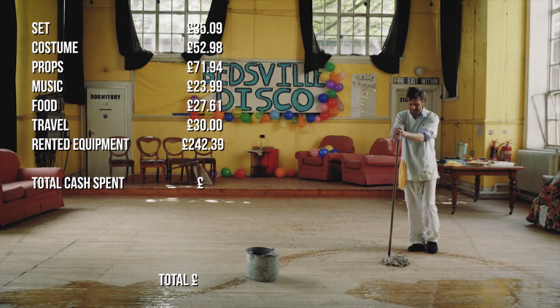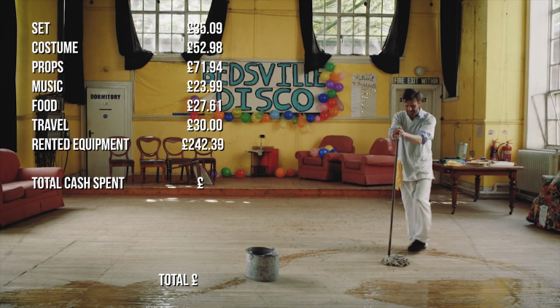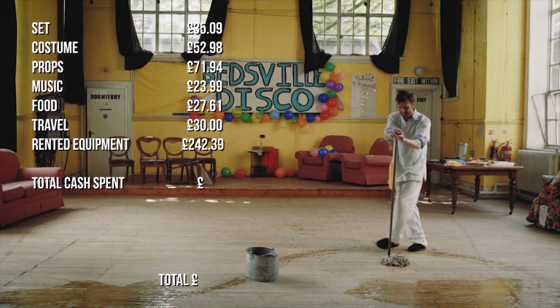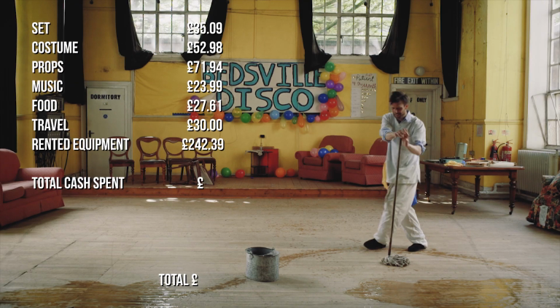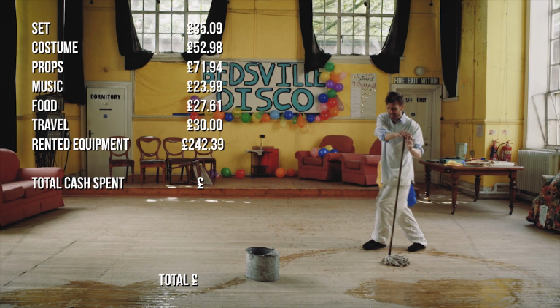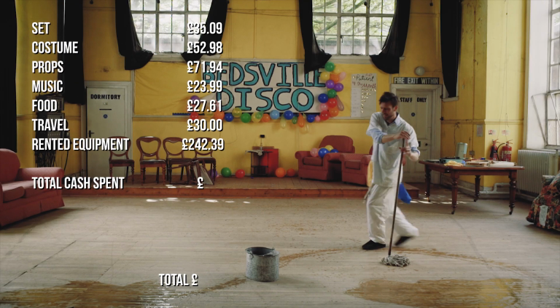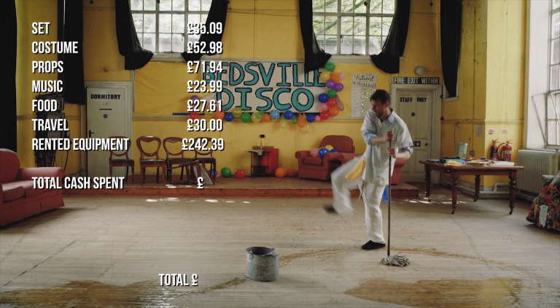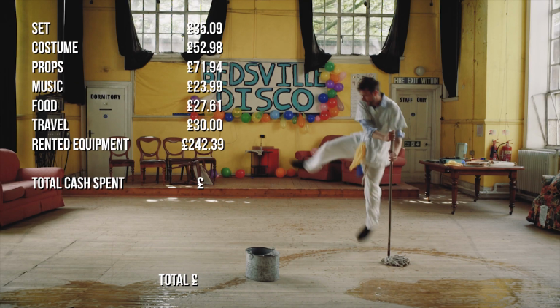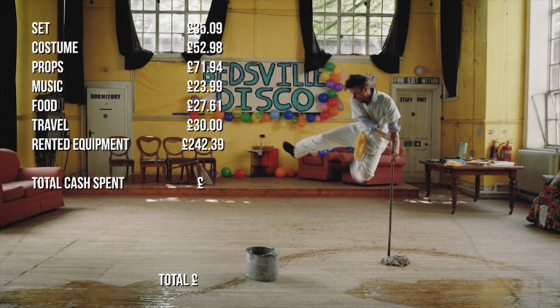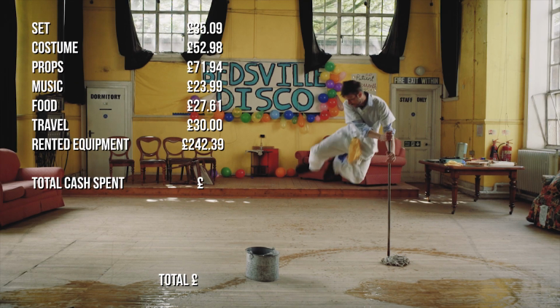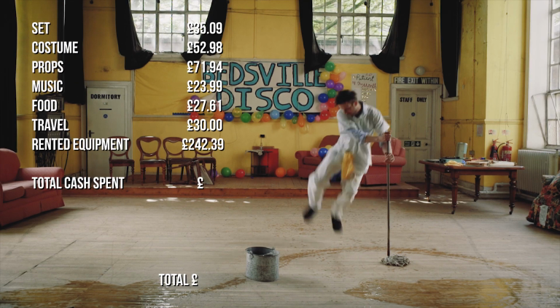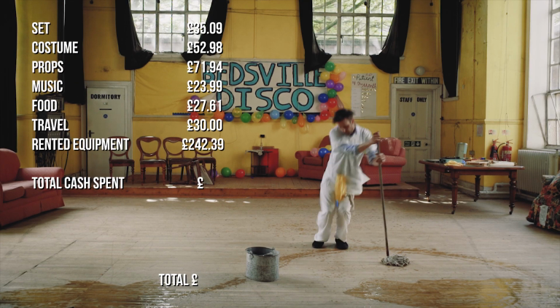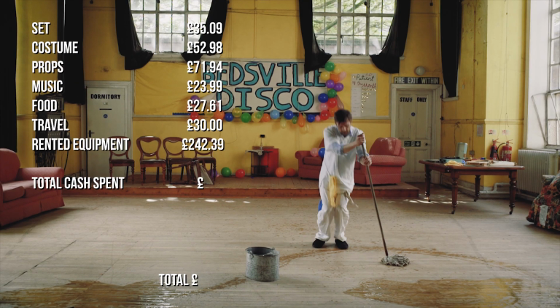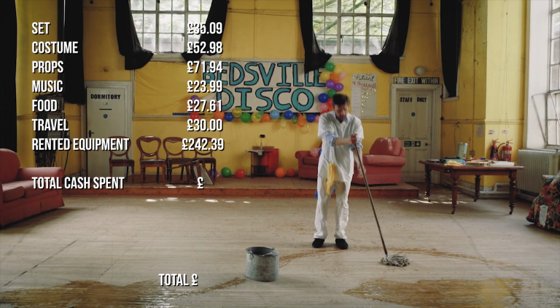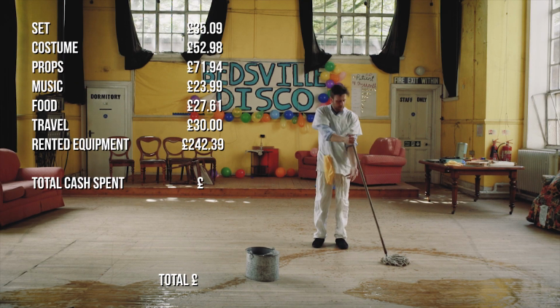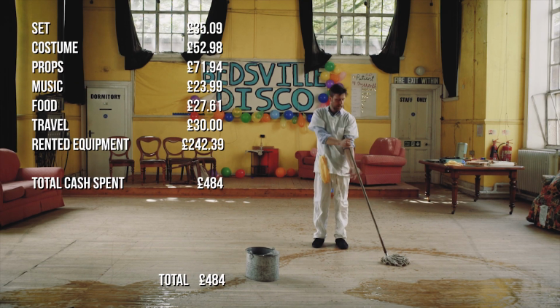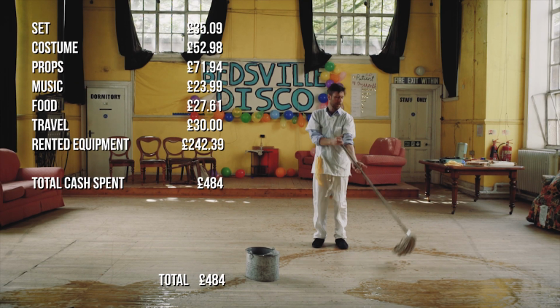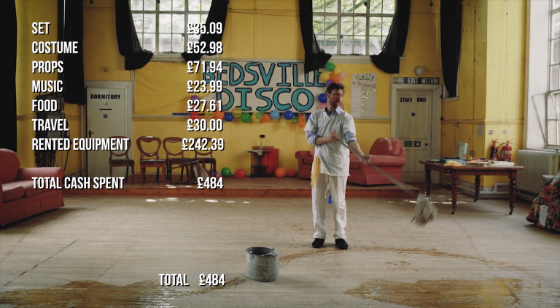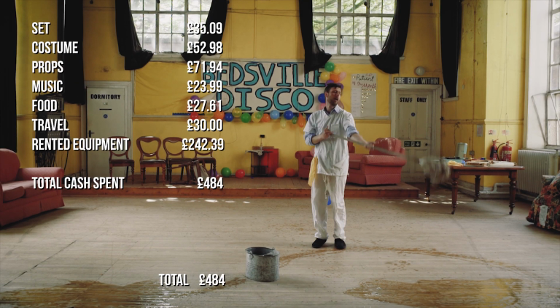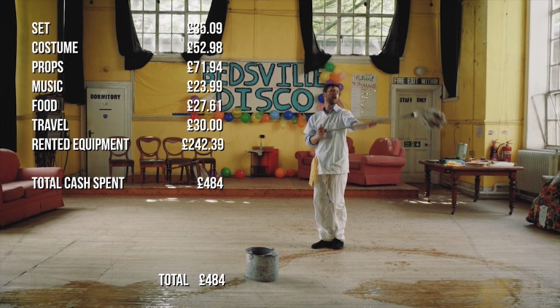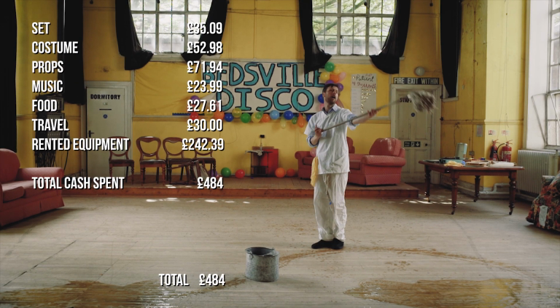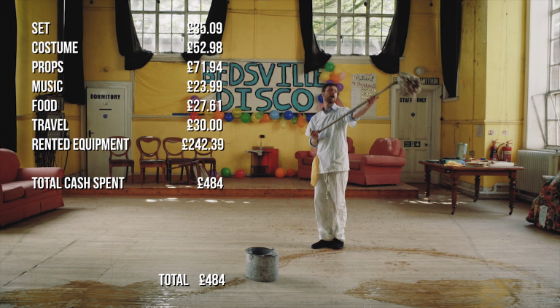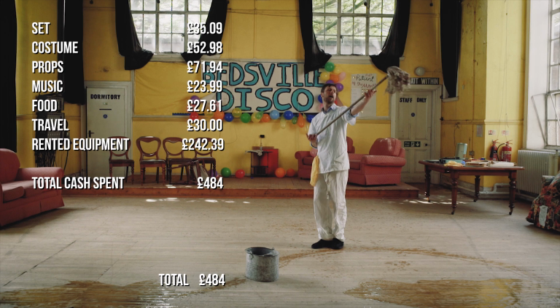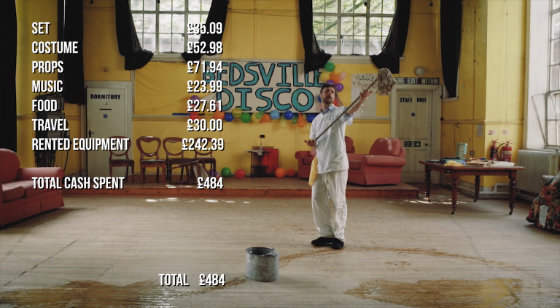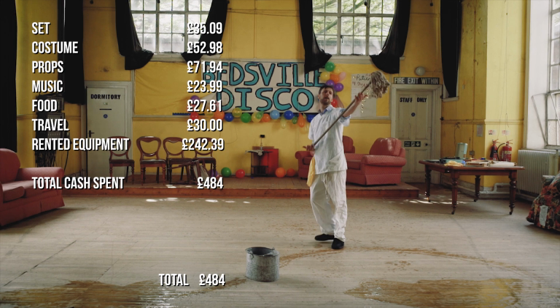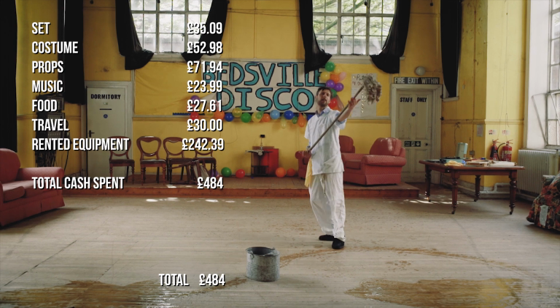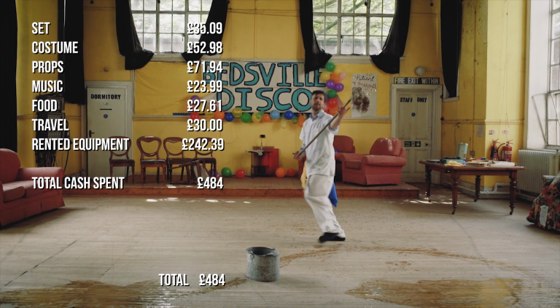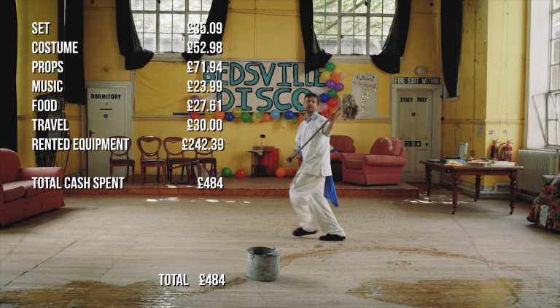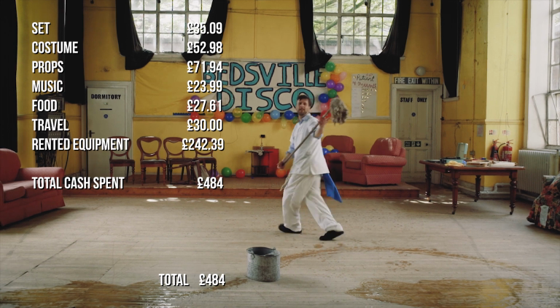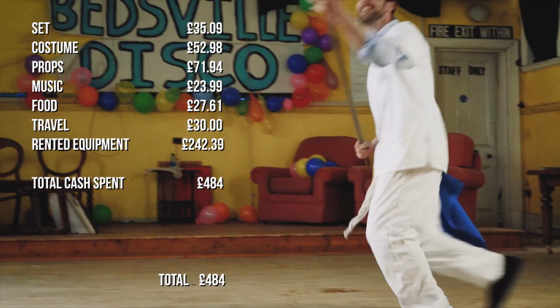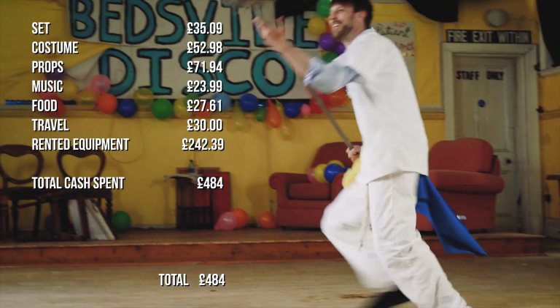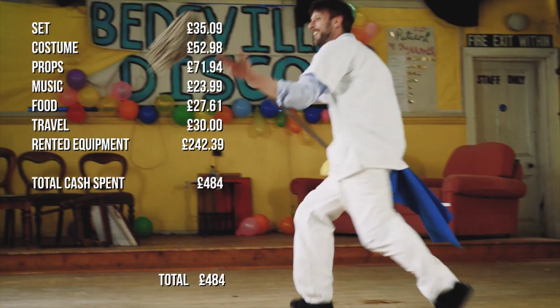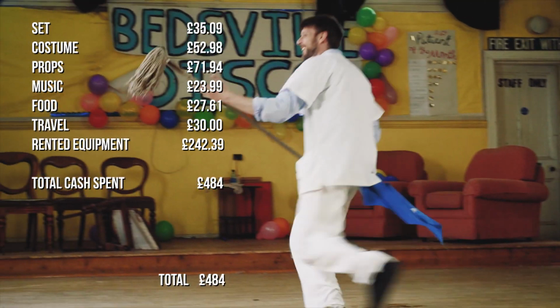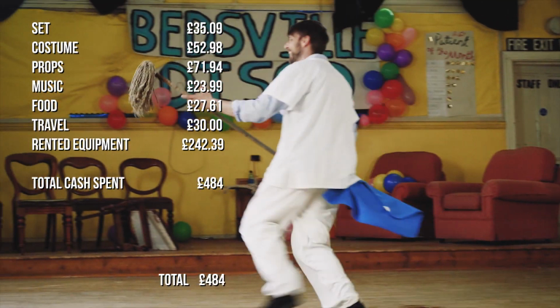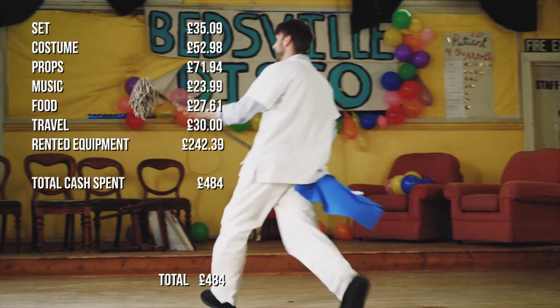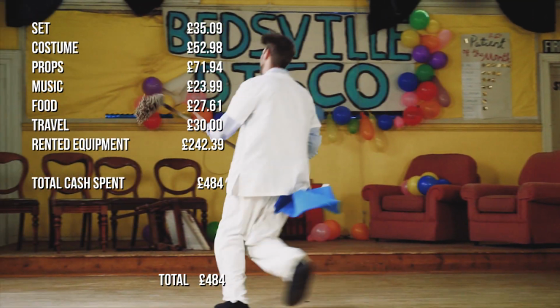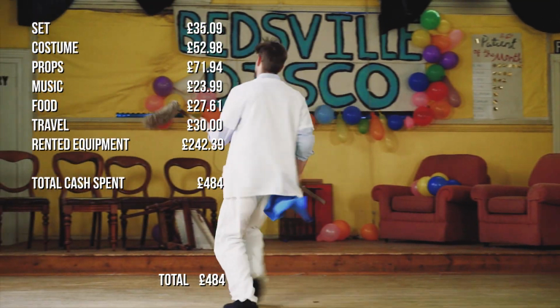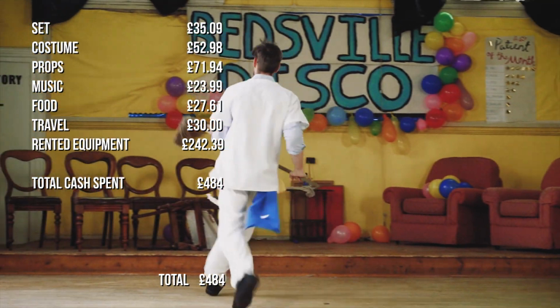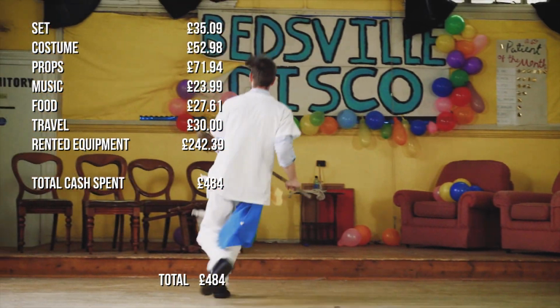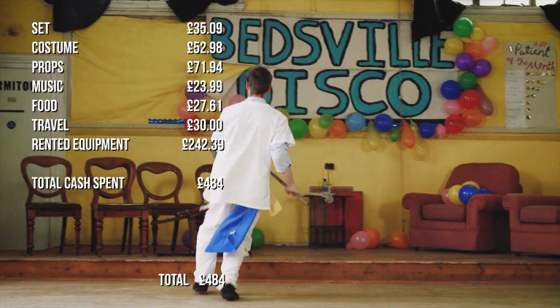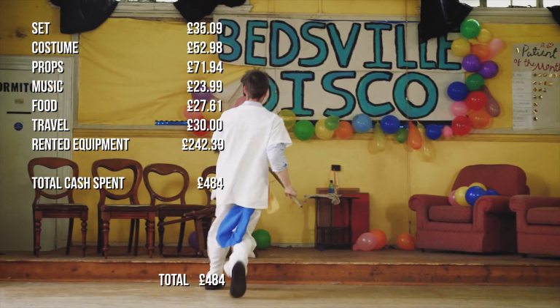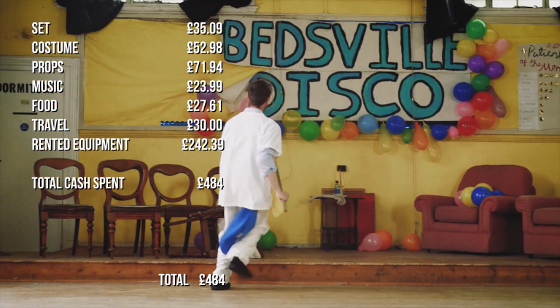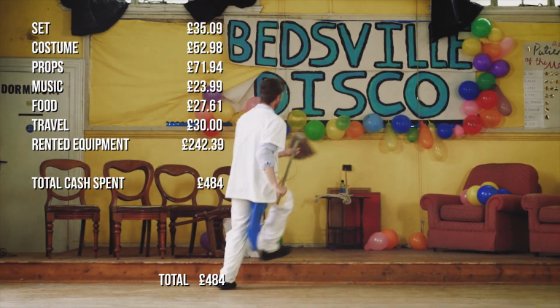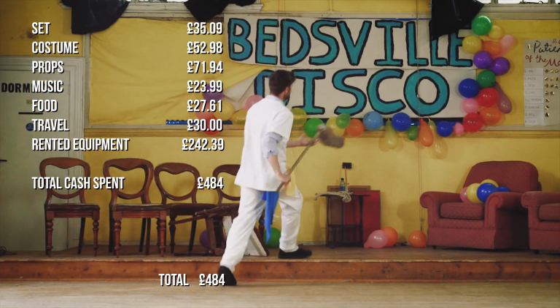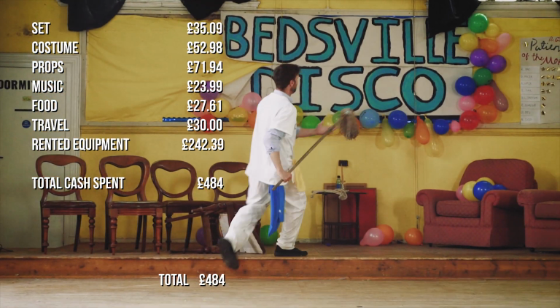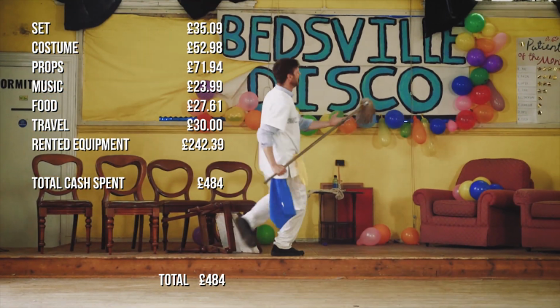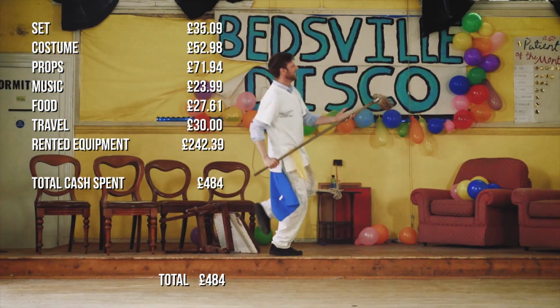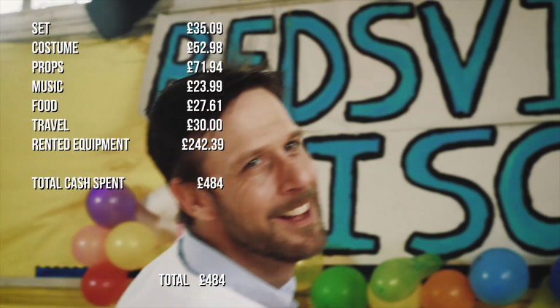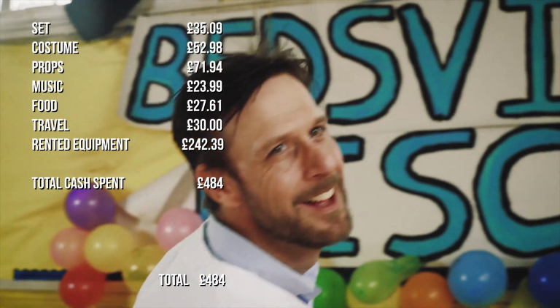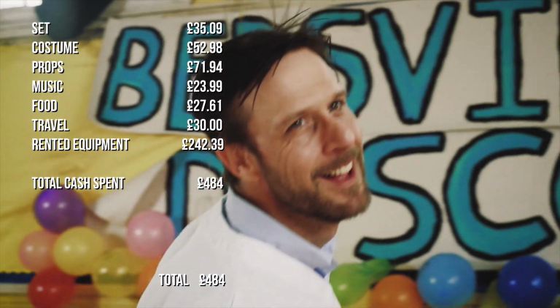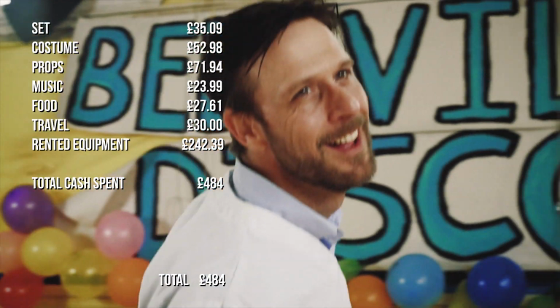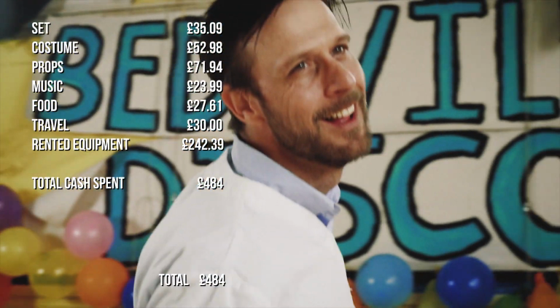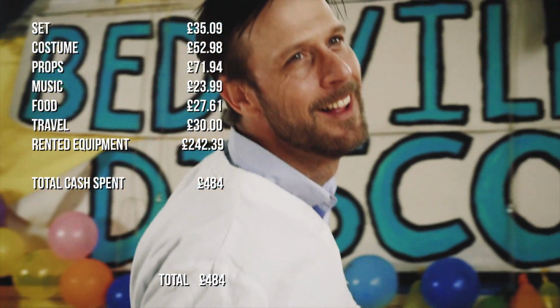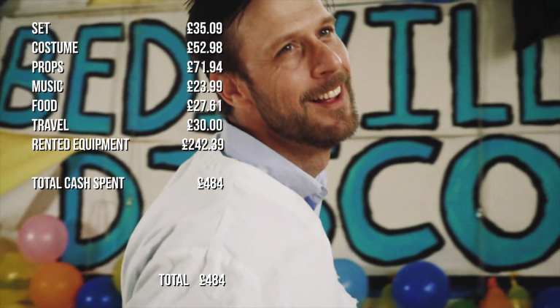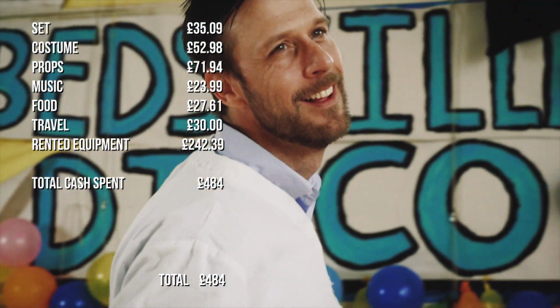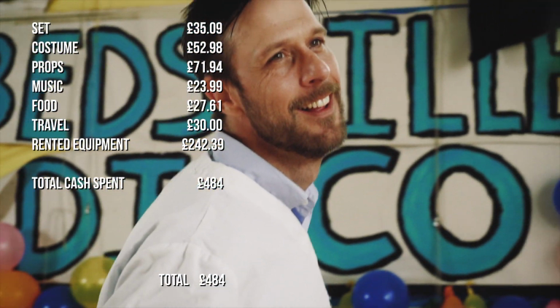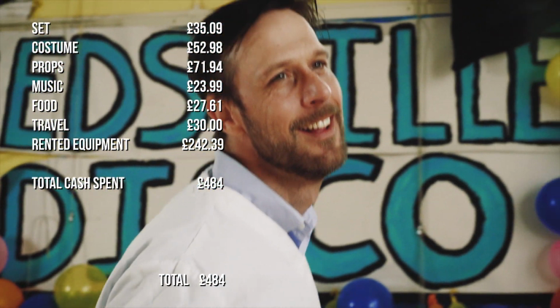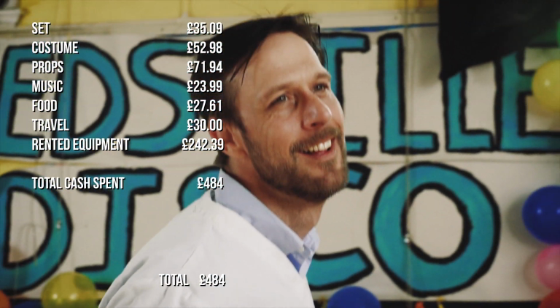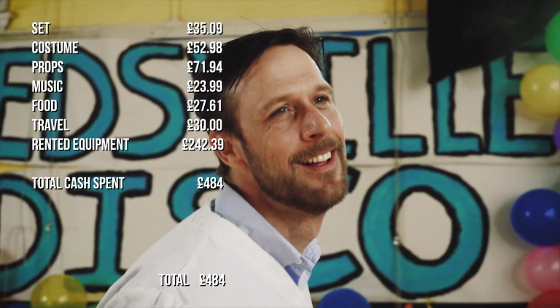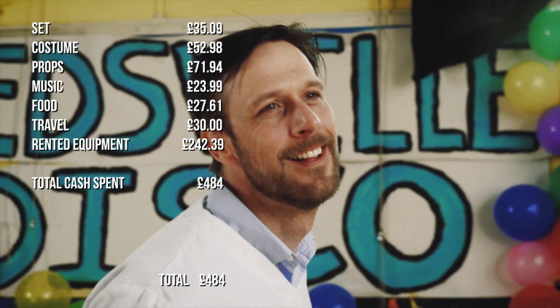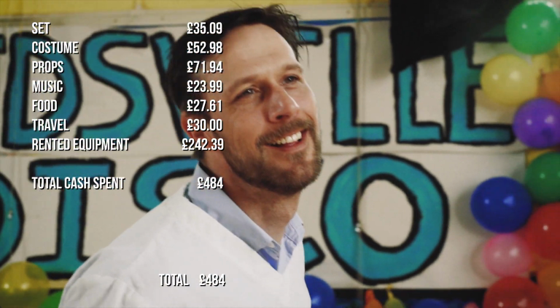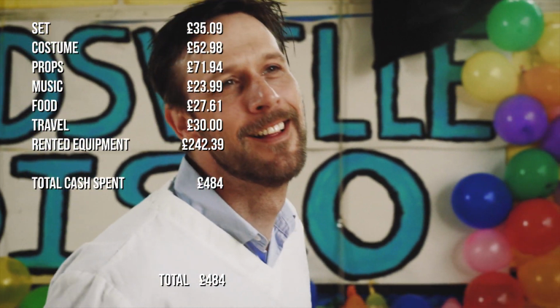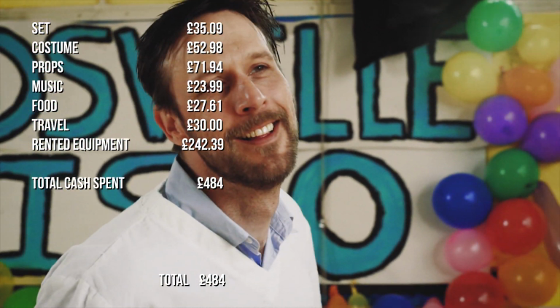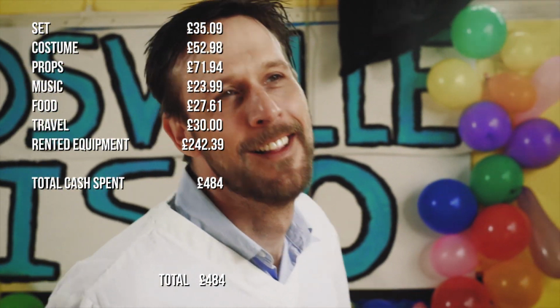The total cost to make this film was £484, which was actually £24 more than it cost to make our last short film, Backstage.